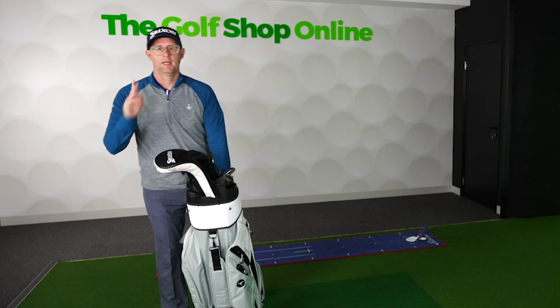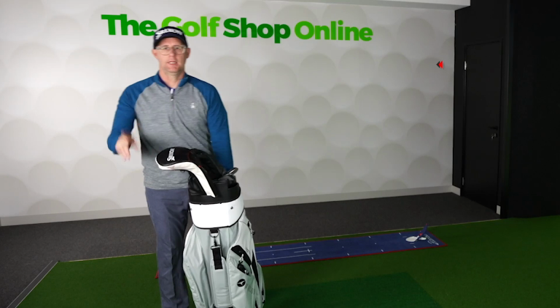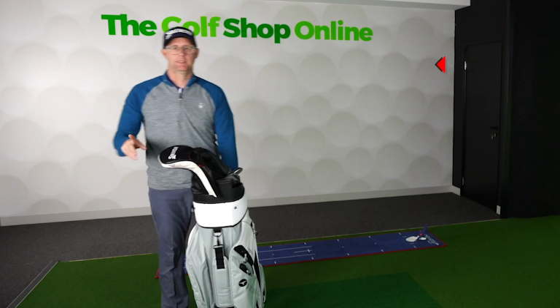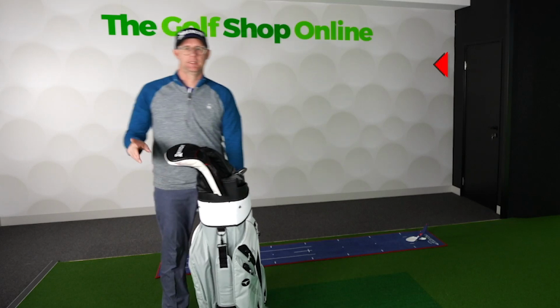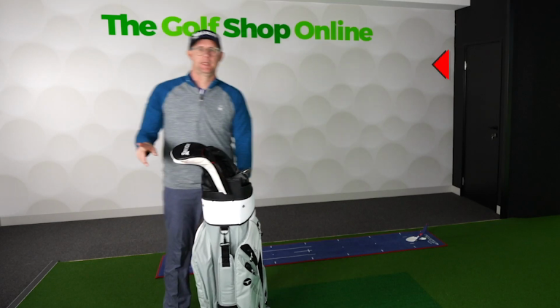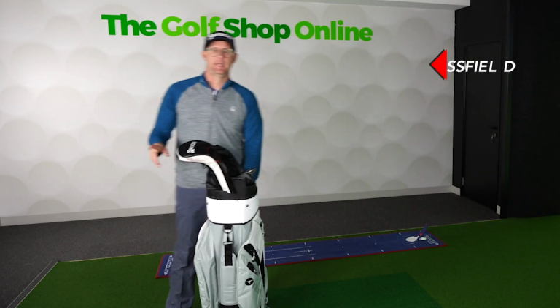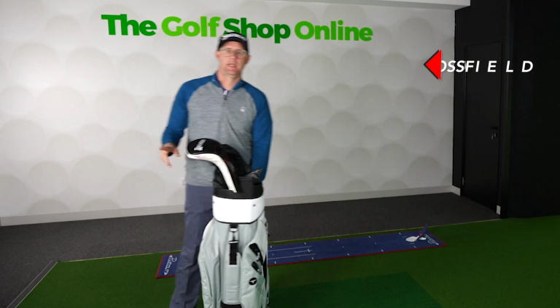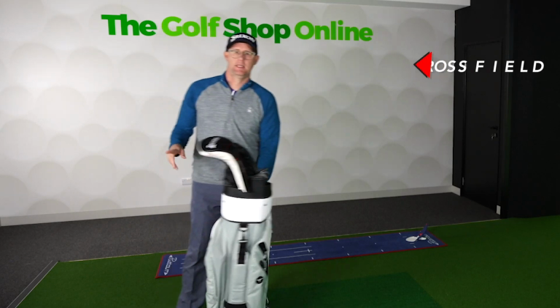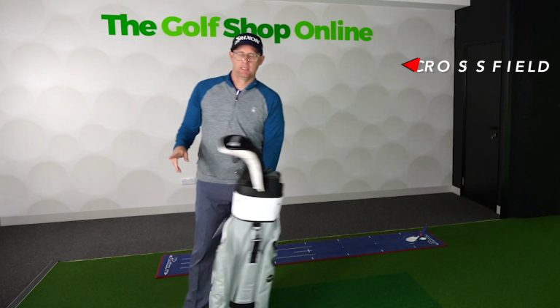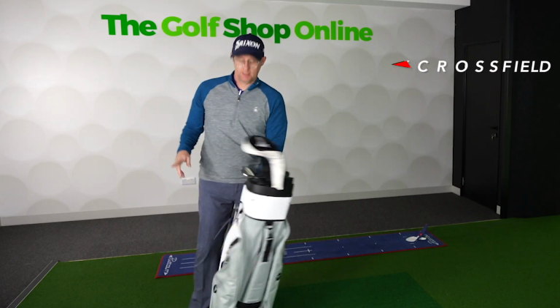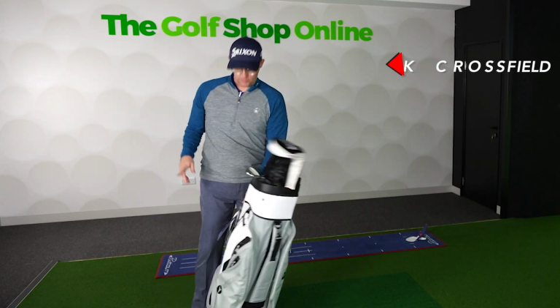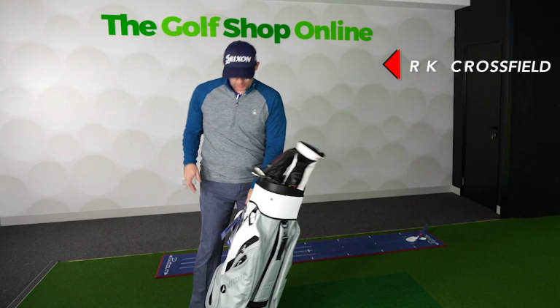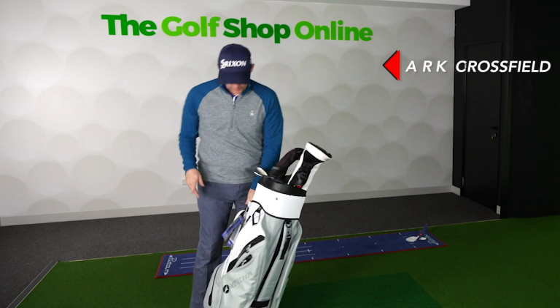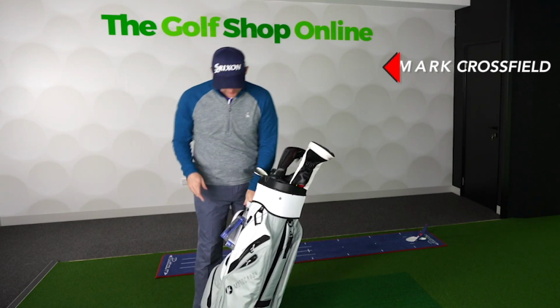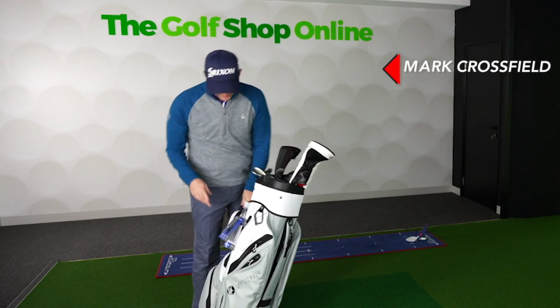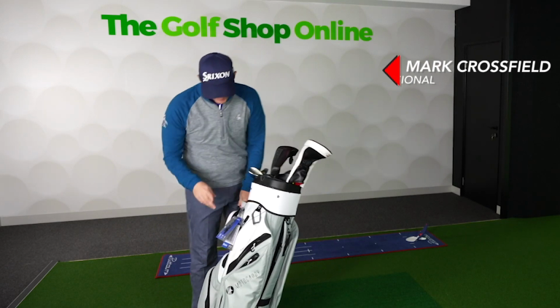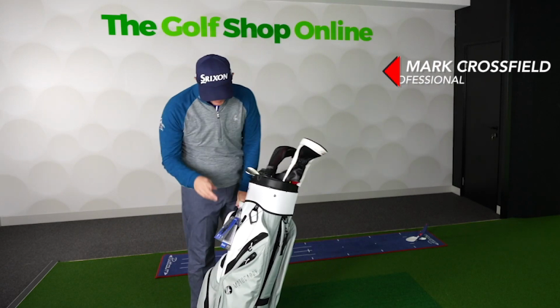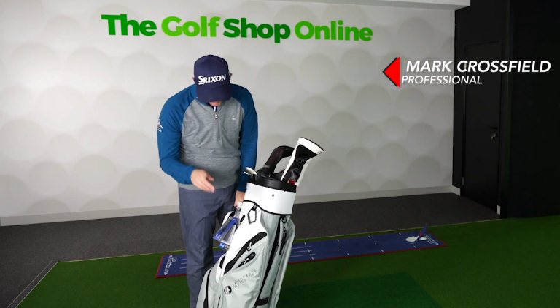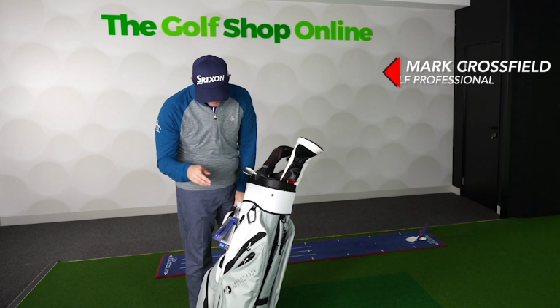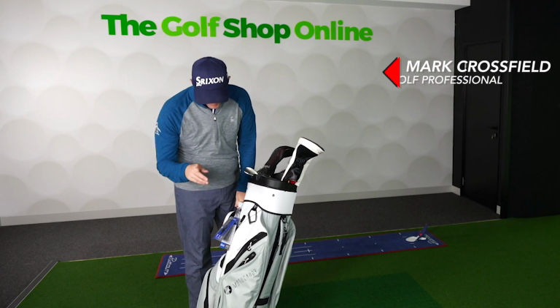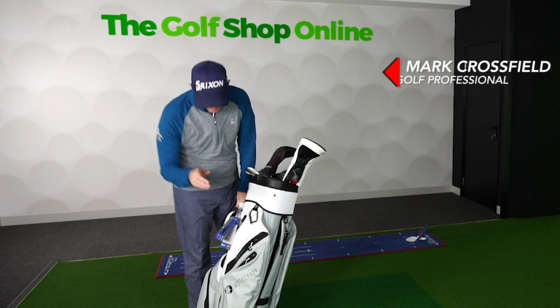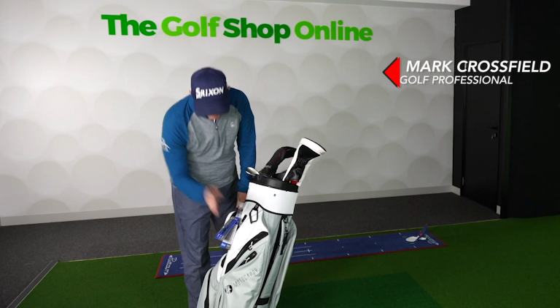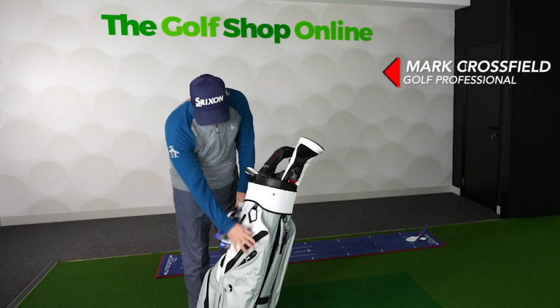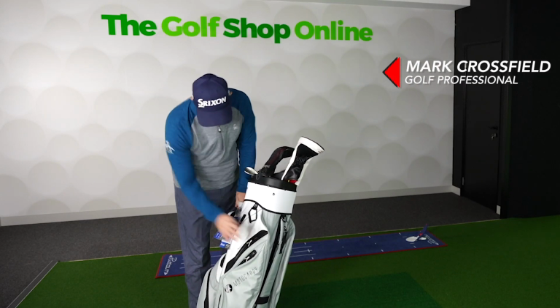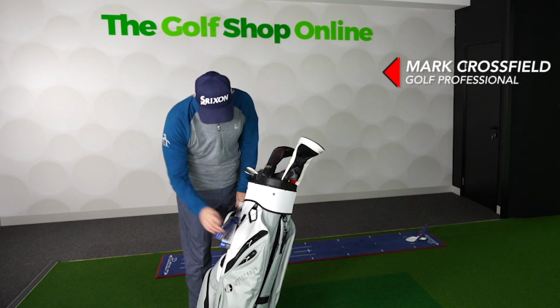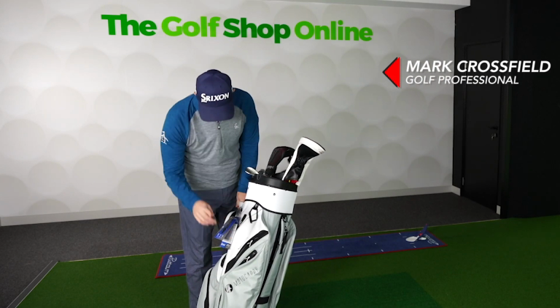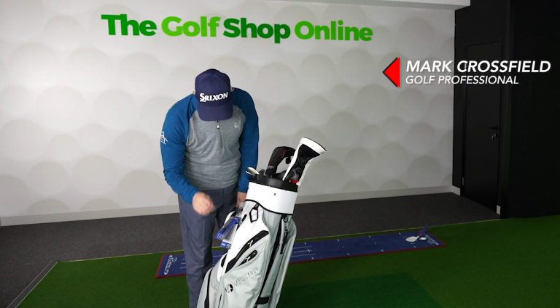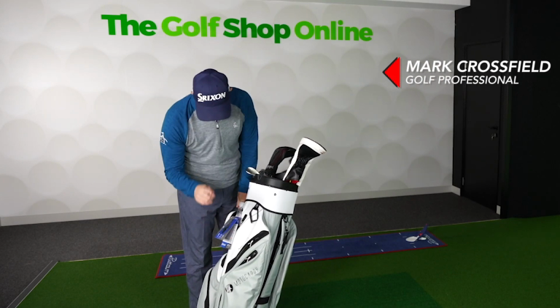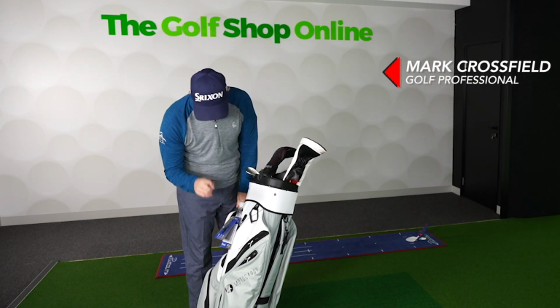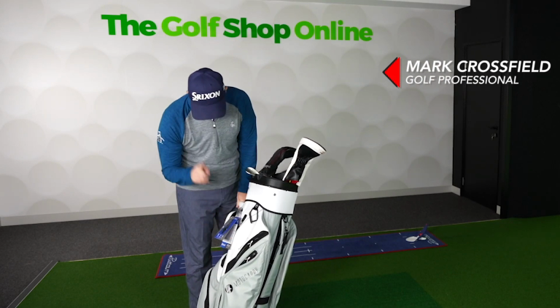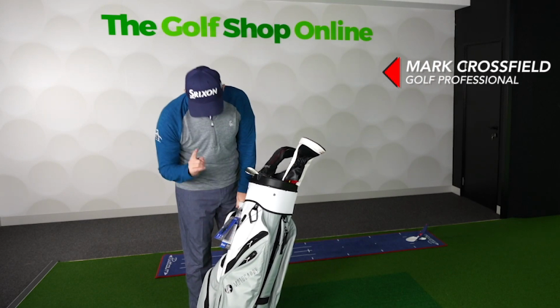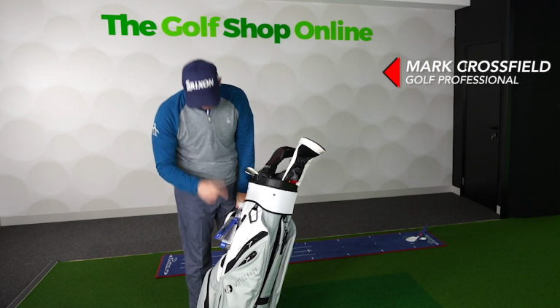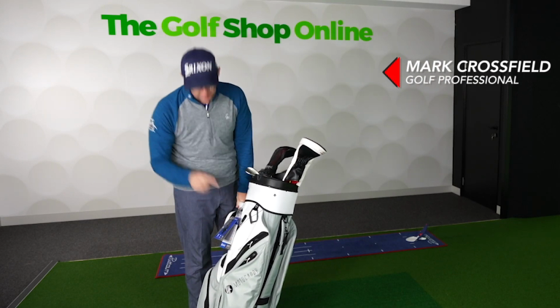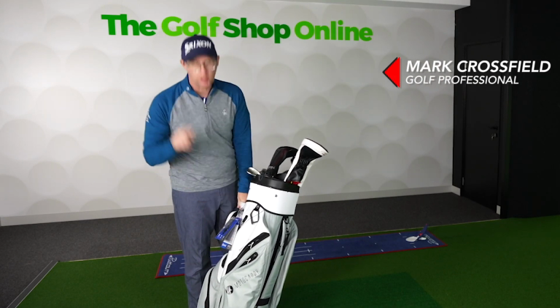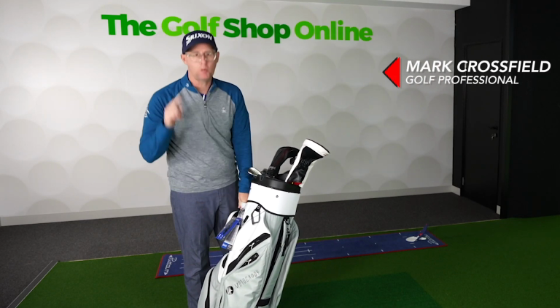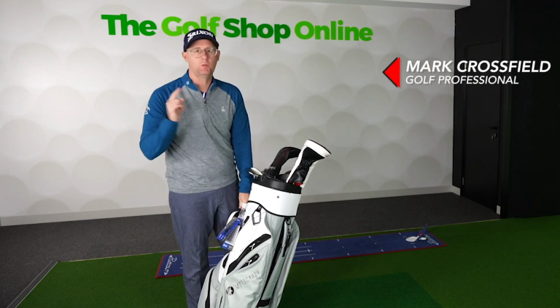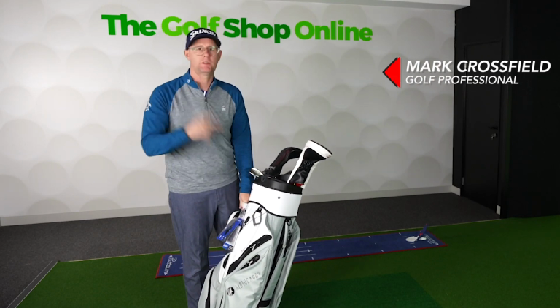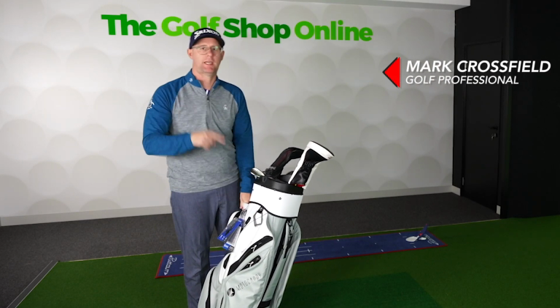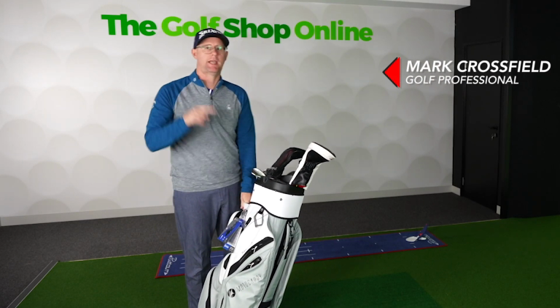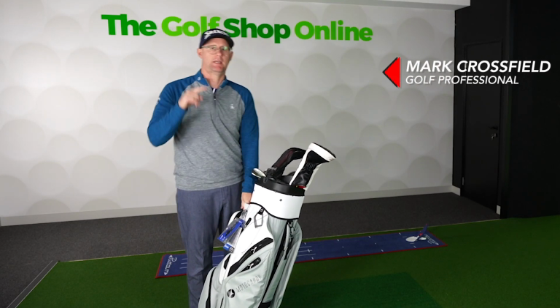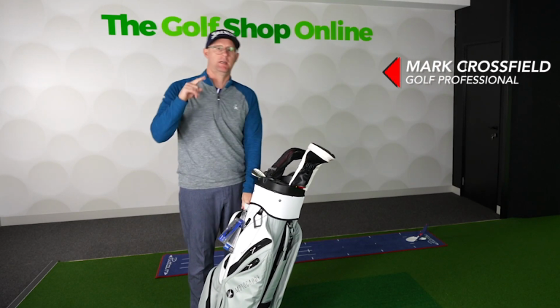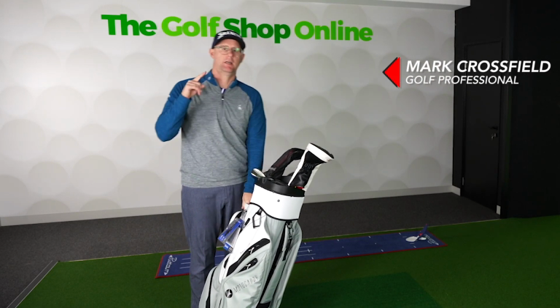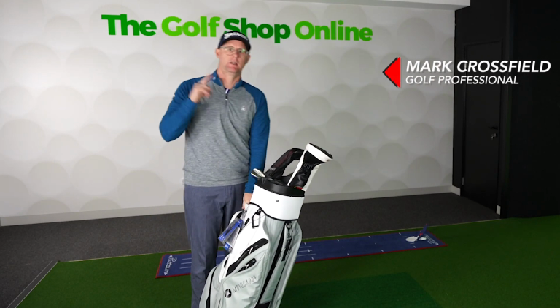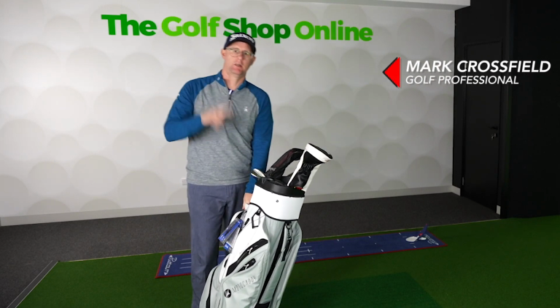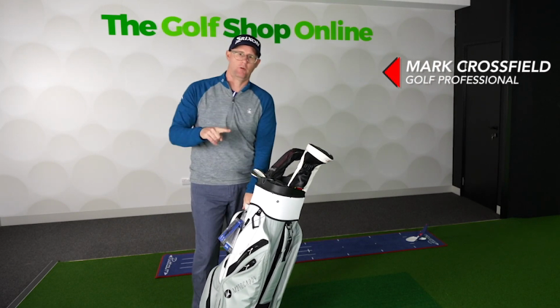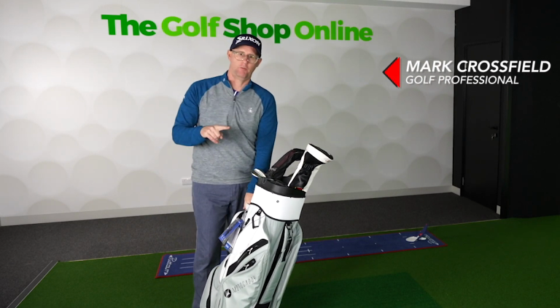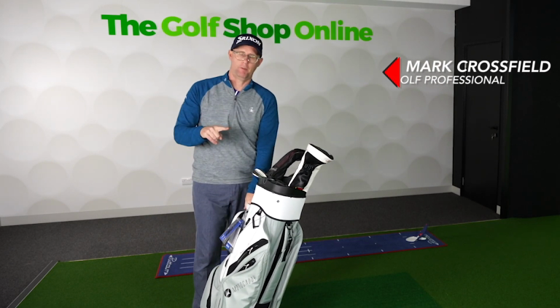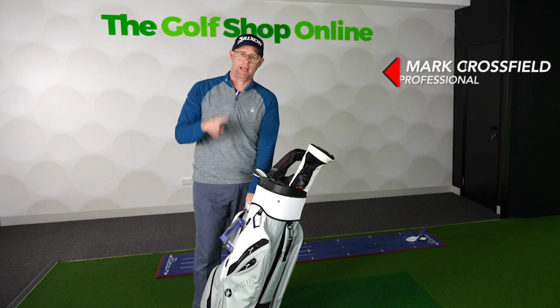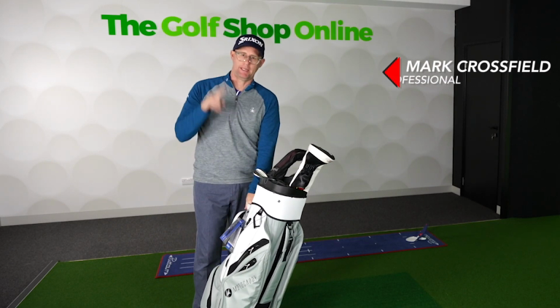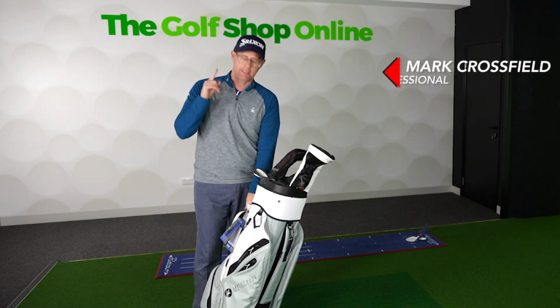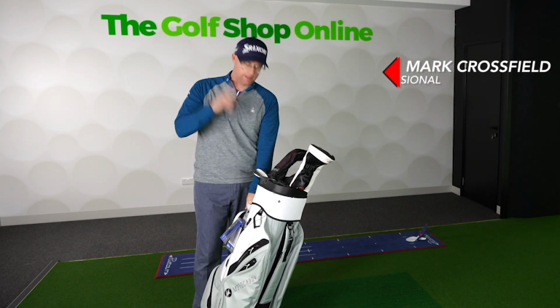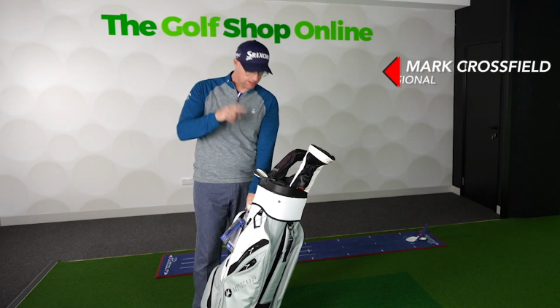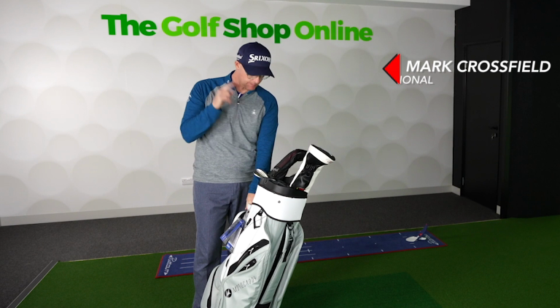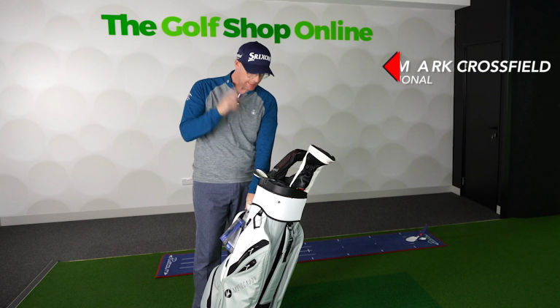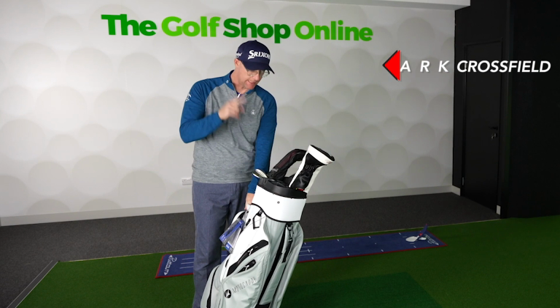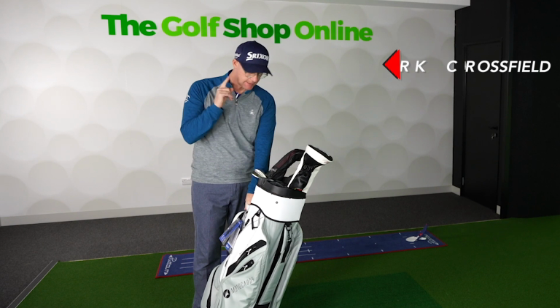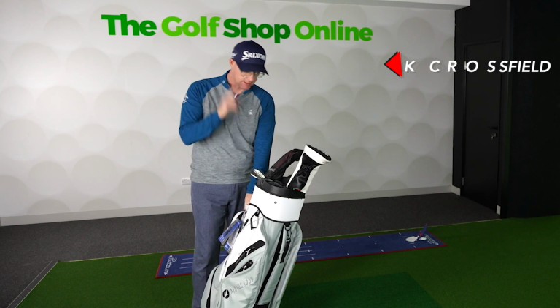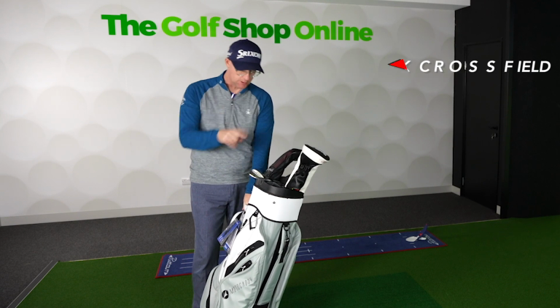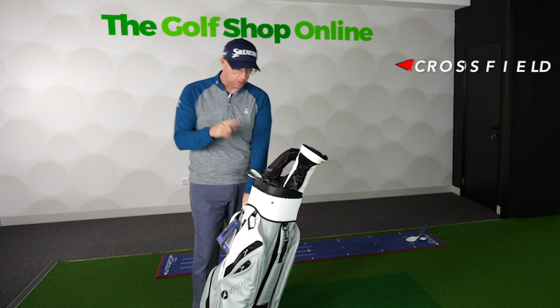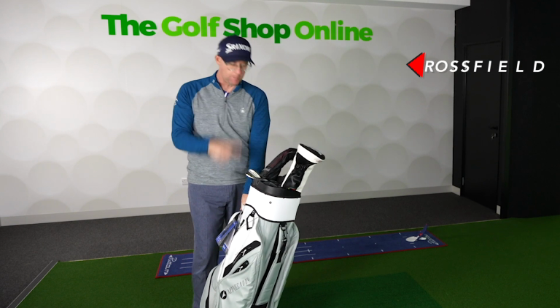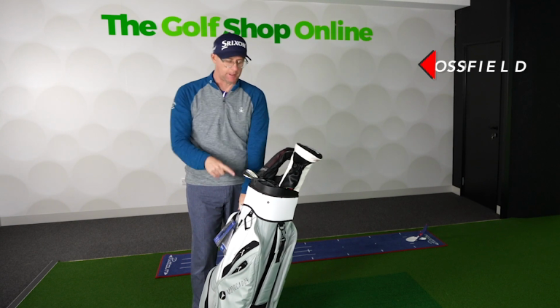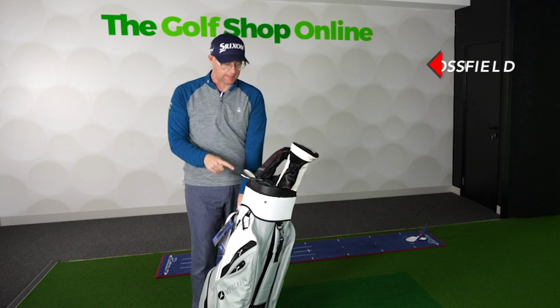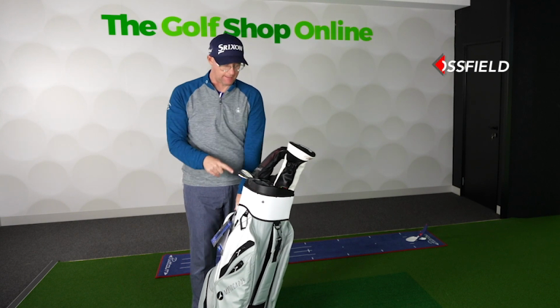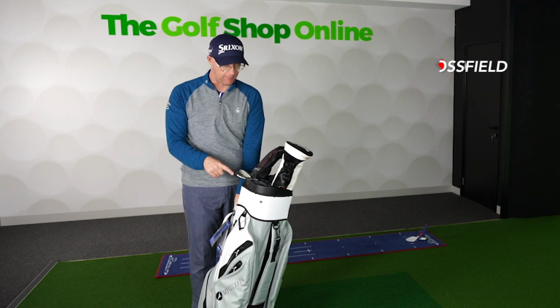Let's take a closer look at the Motor Caddy Pro Teca Golf Bag. Now this bag is super clever.